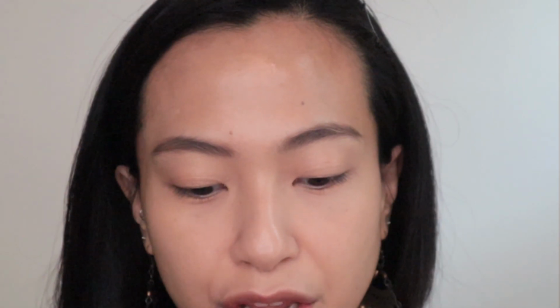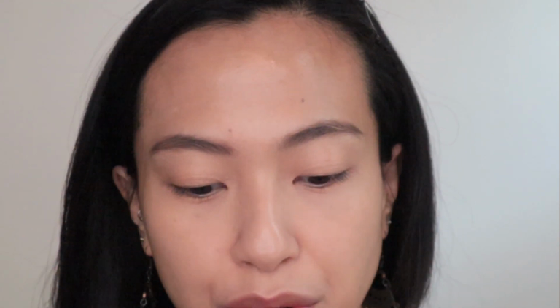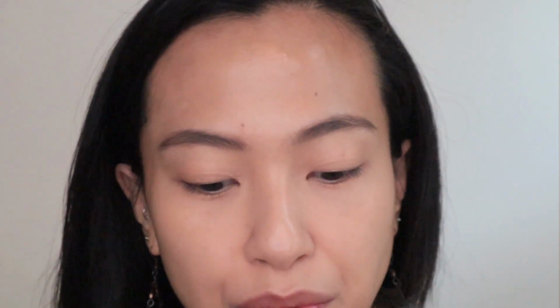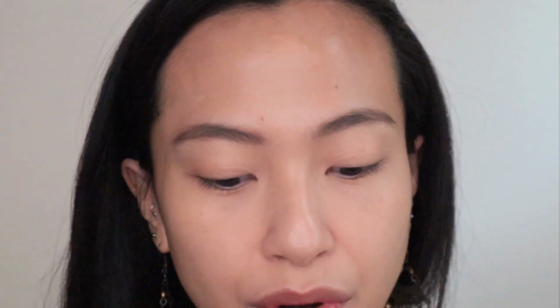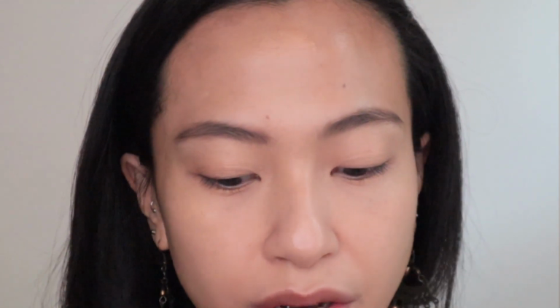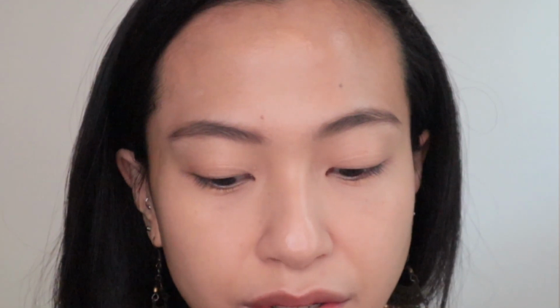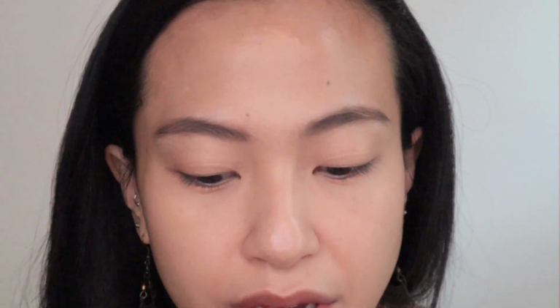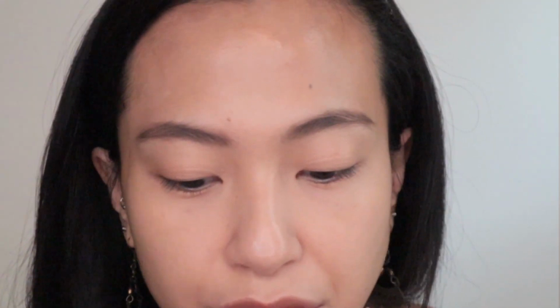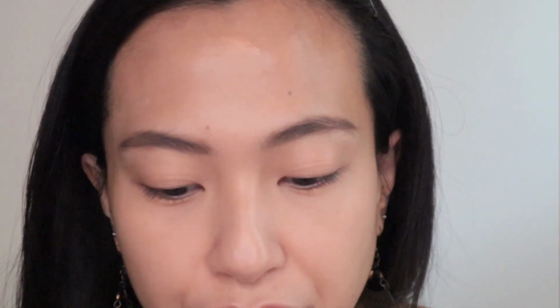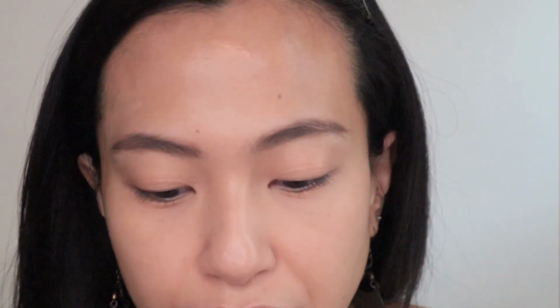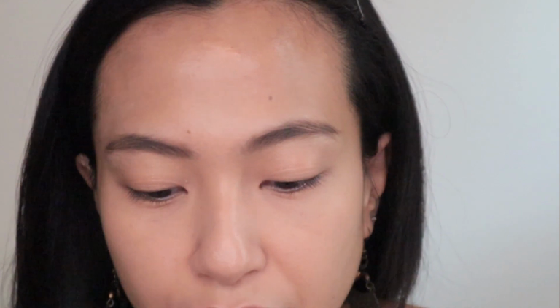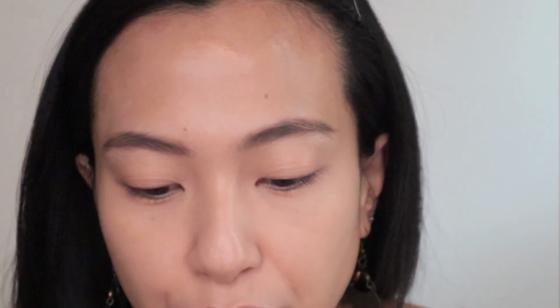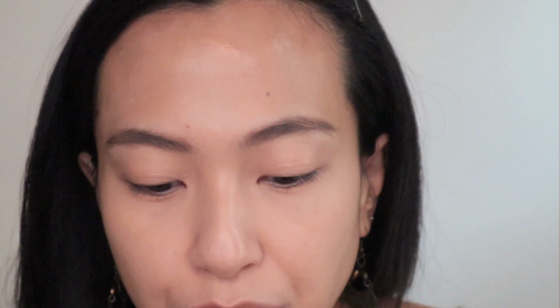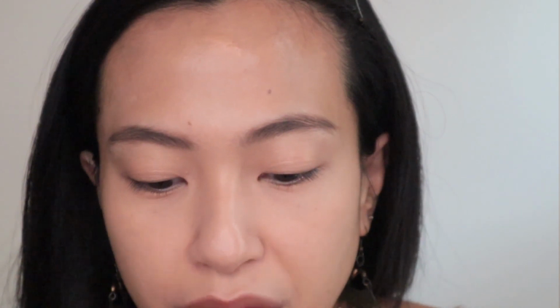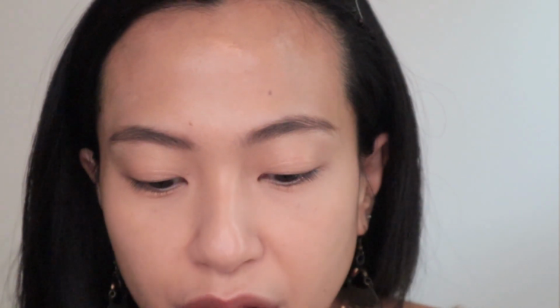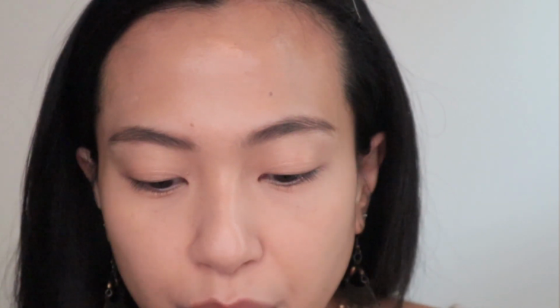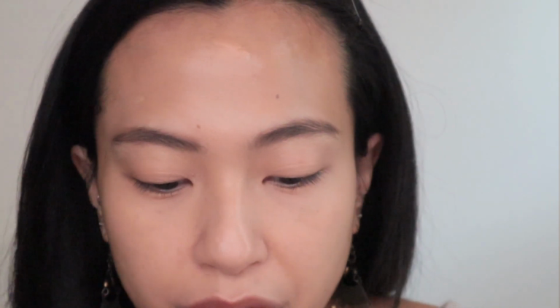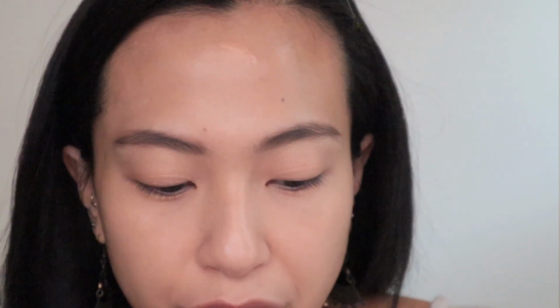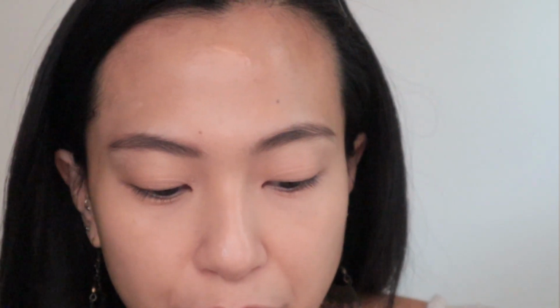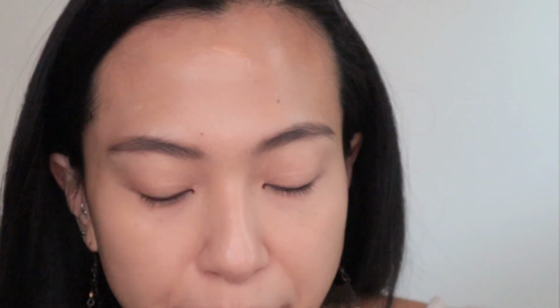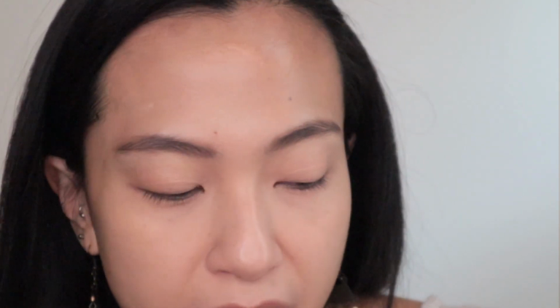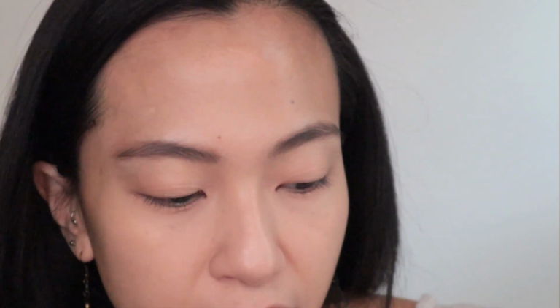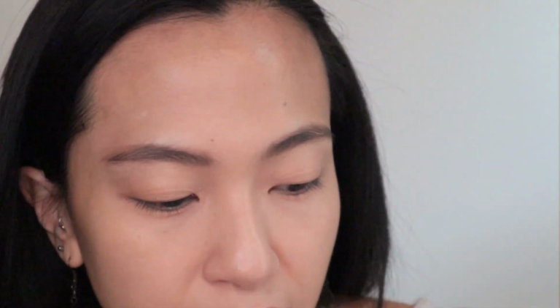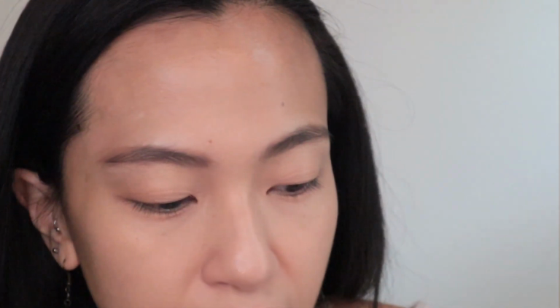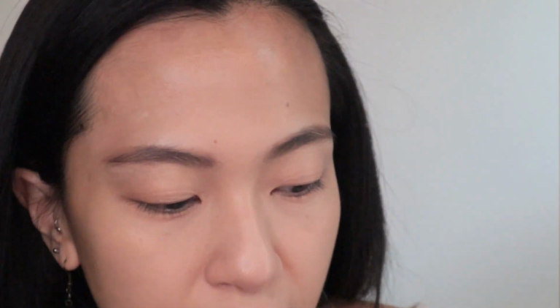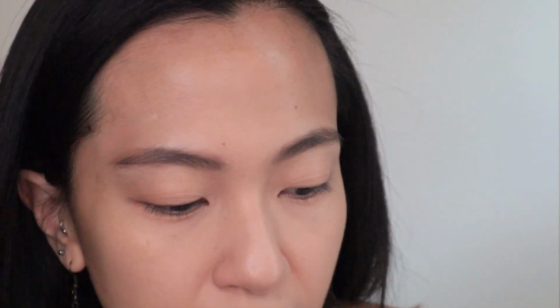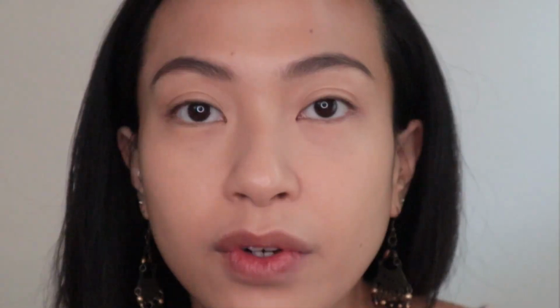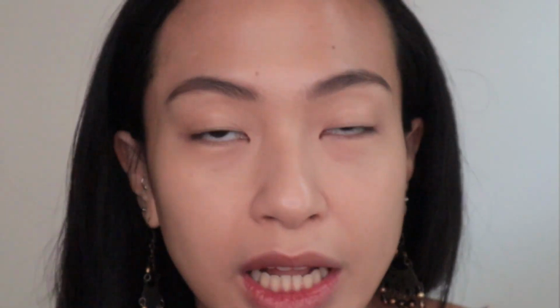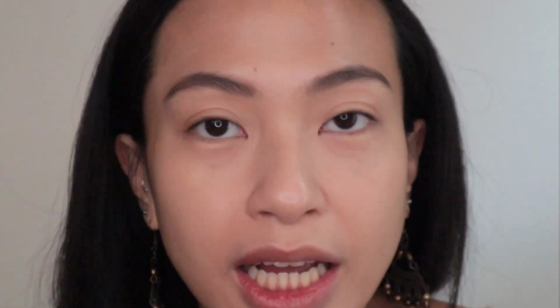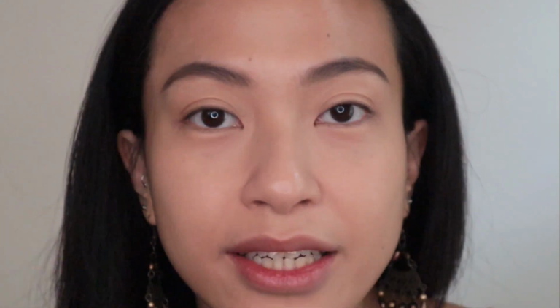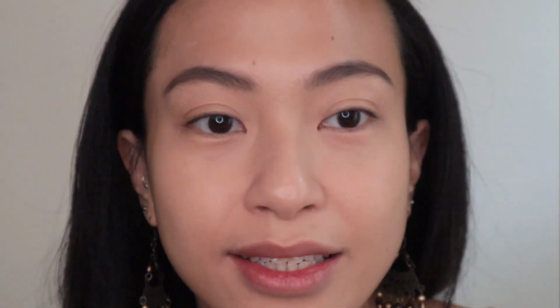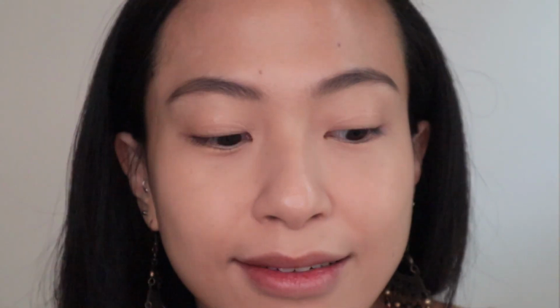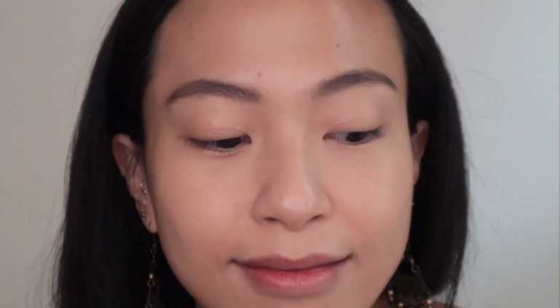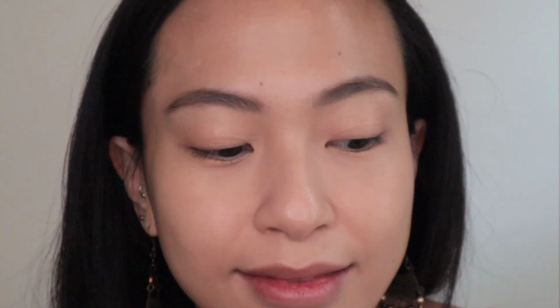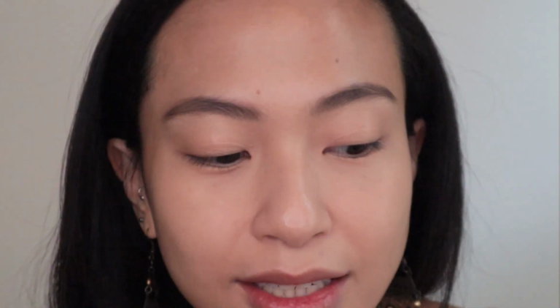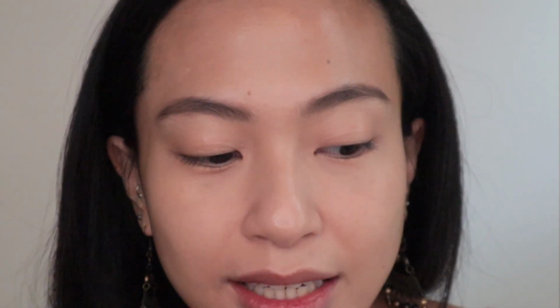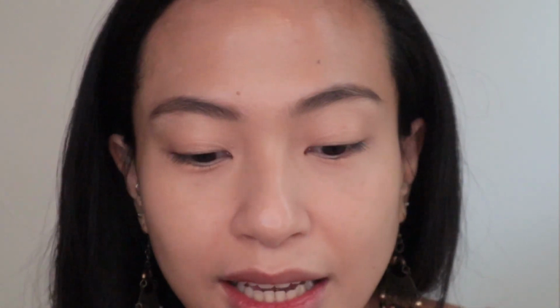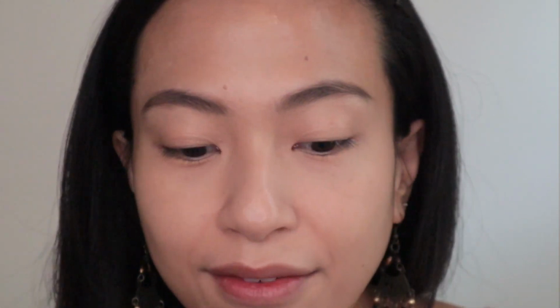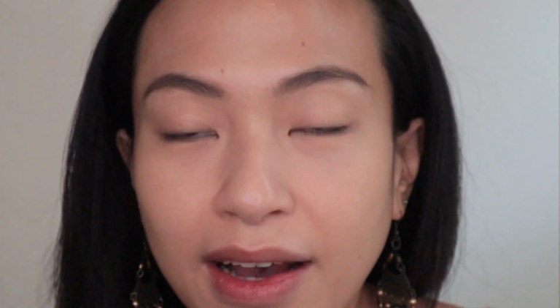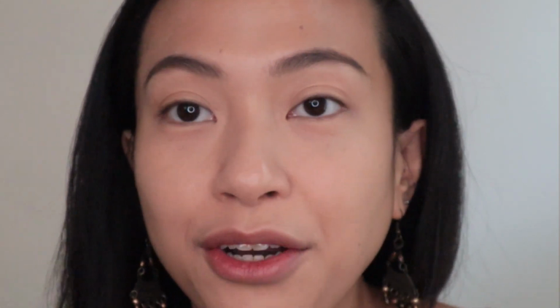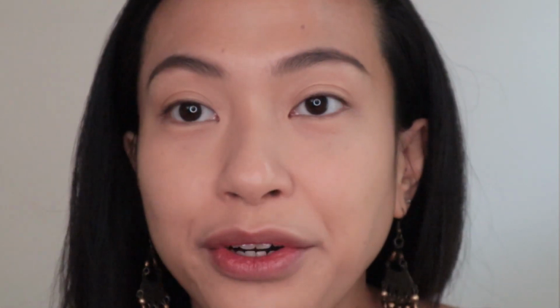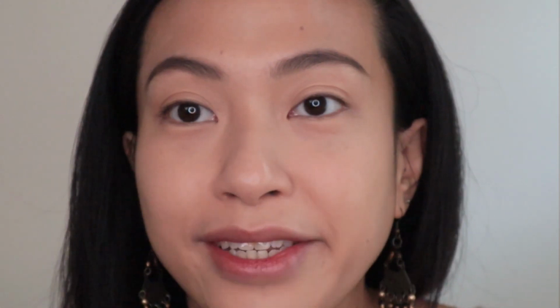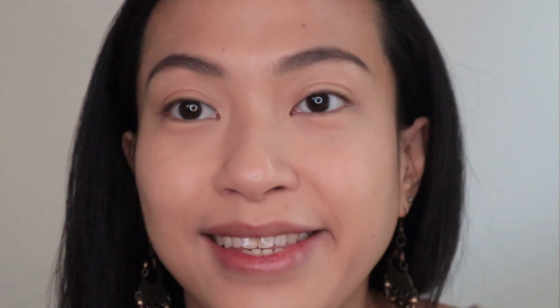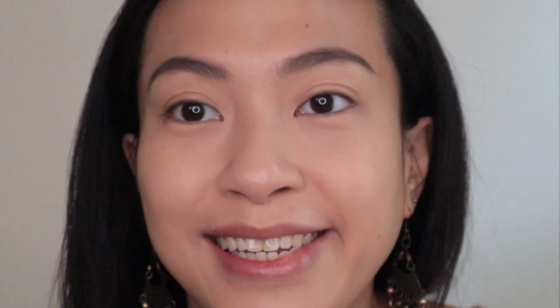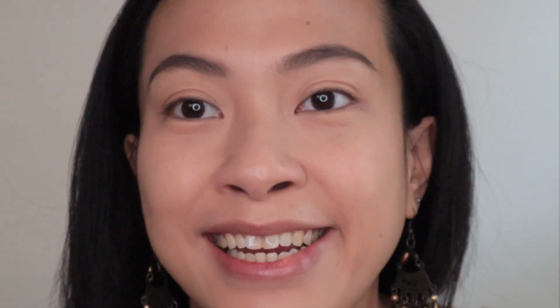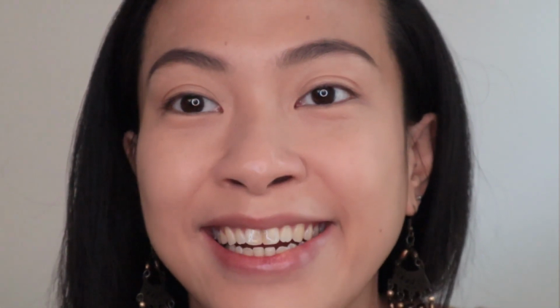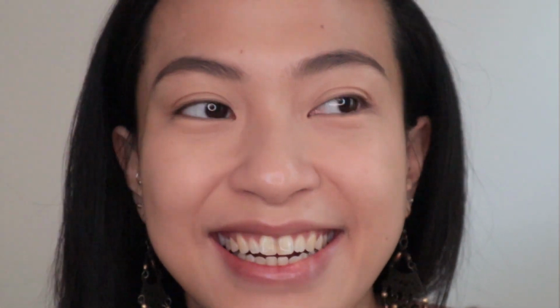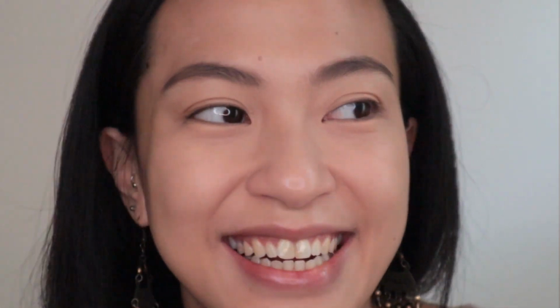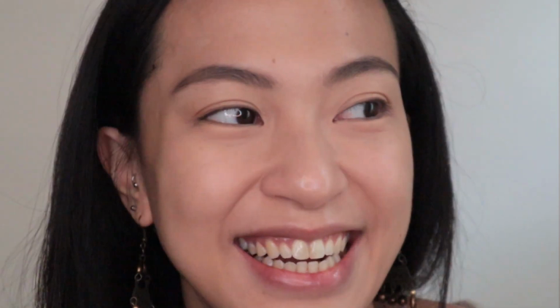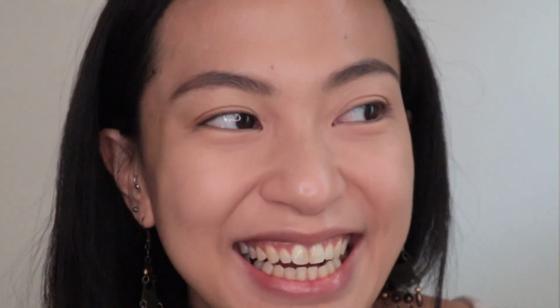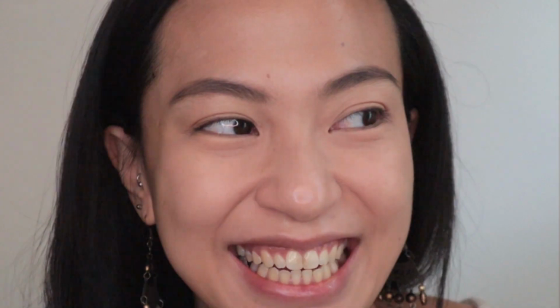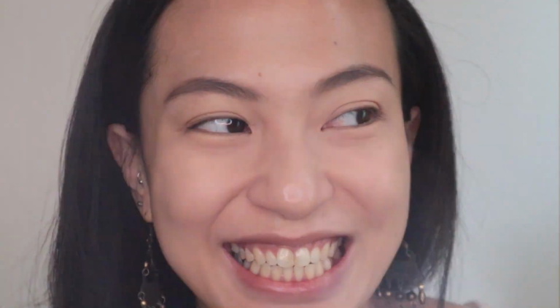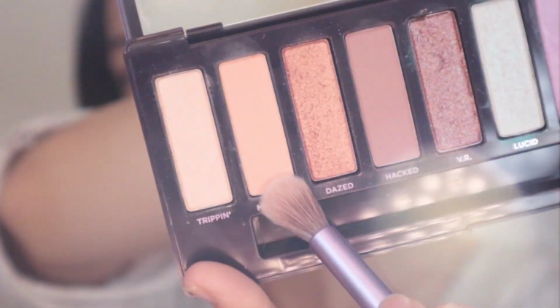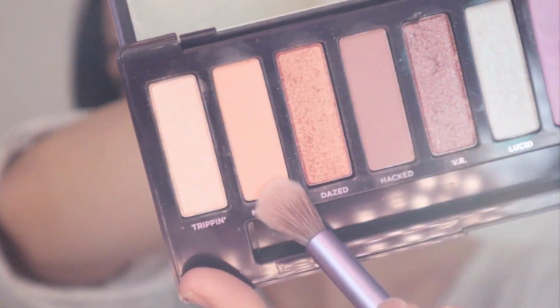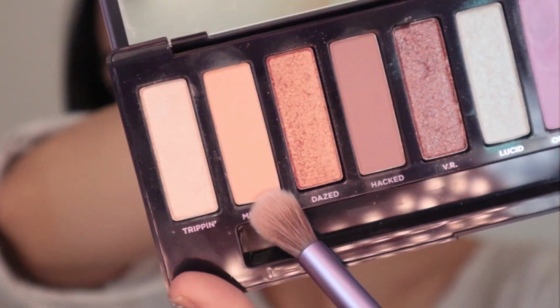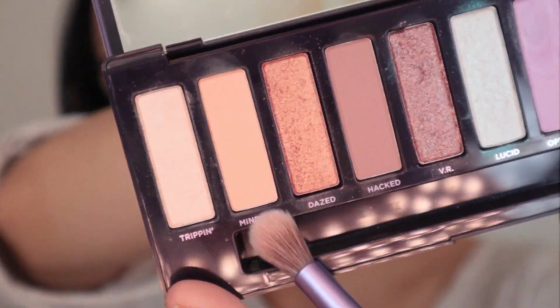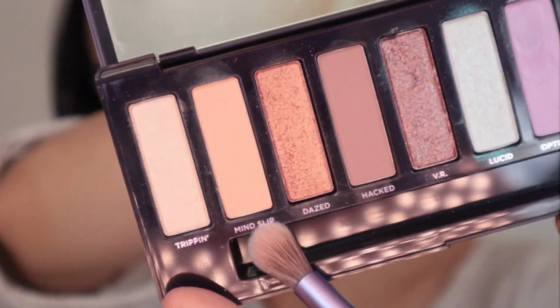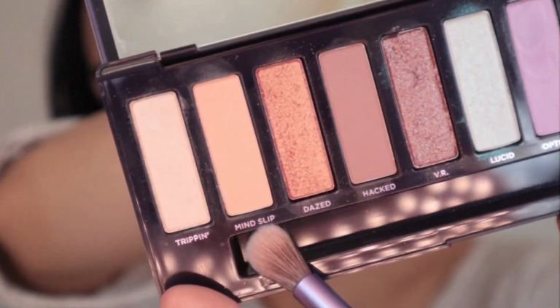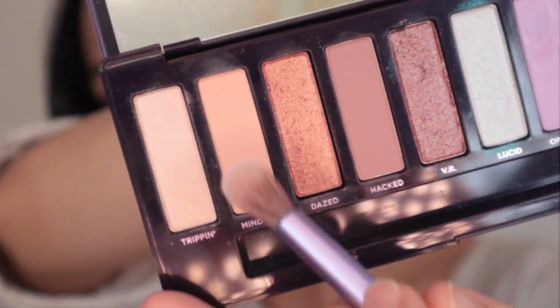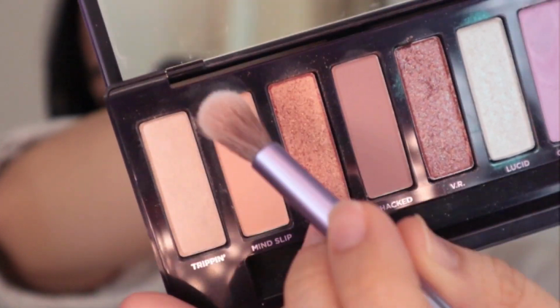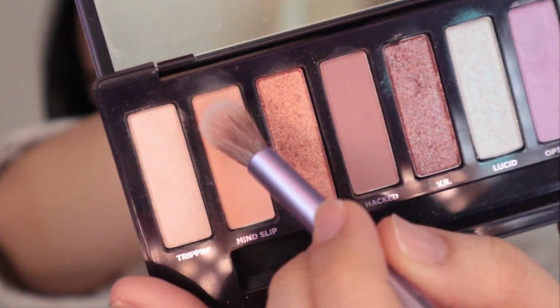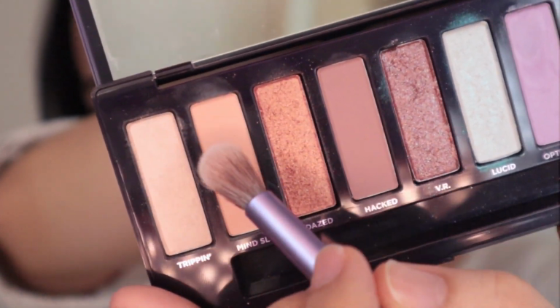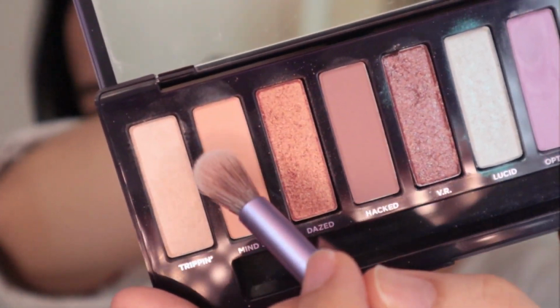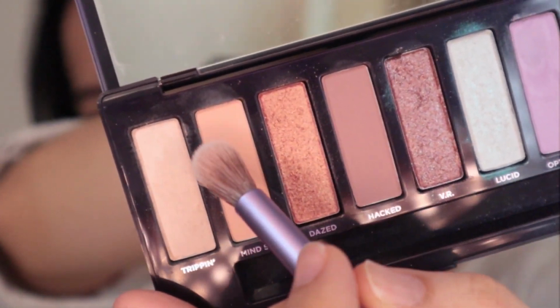Not wearing your mask caused you to get the virus. I'm gonna use this color.